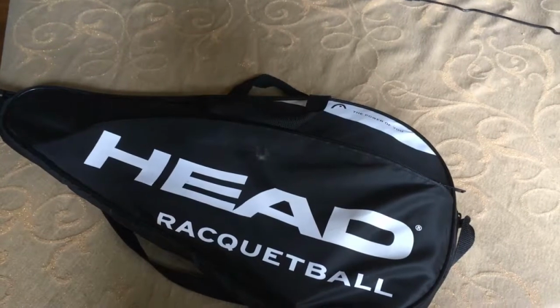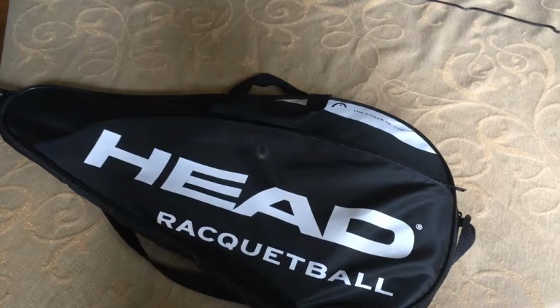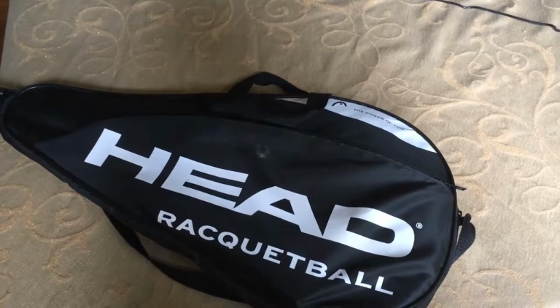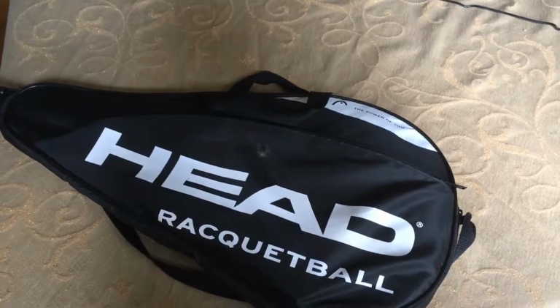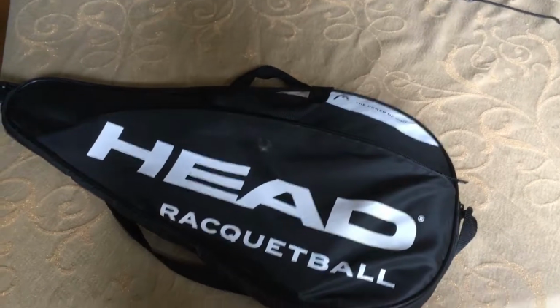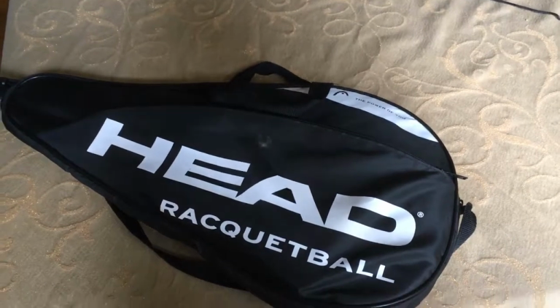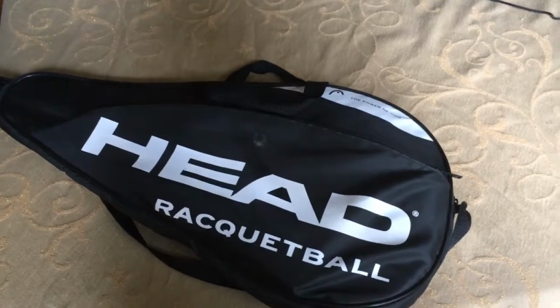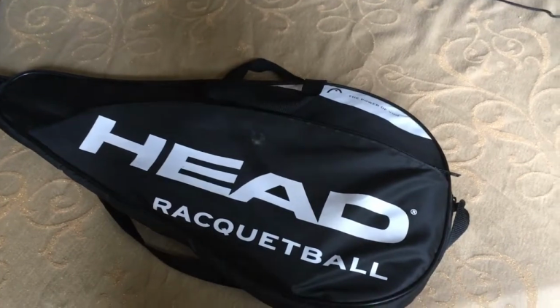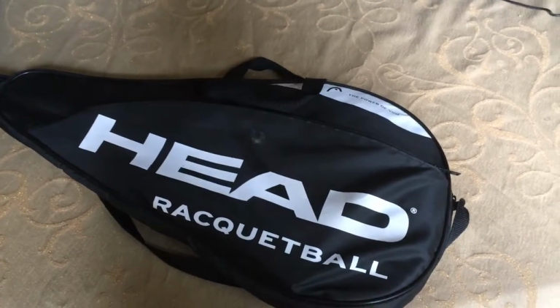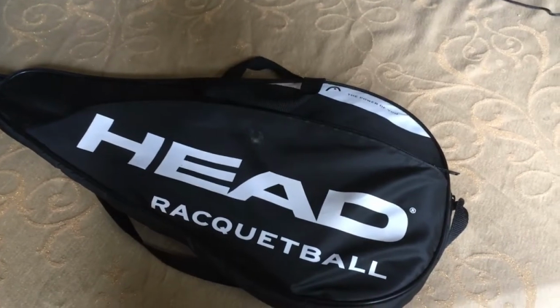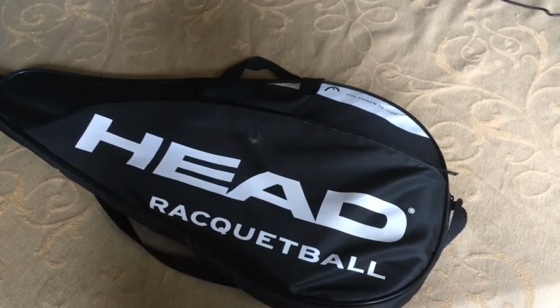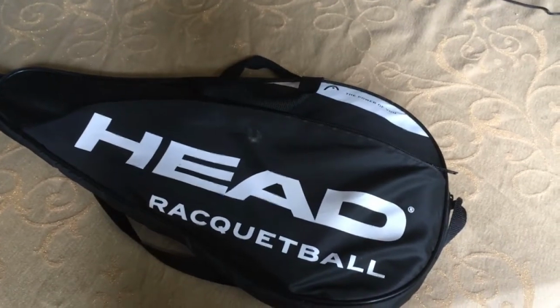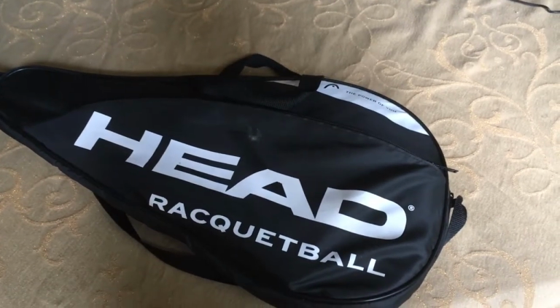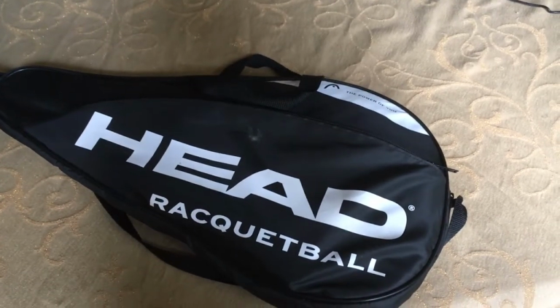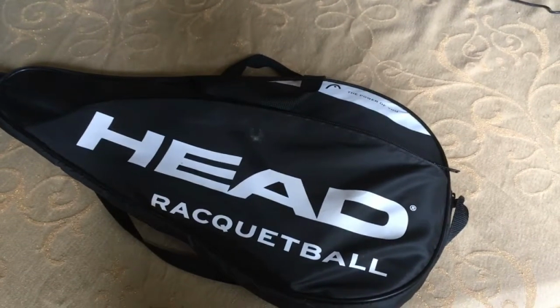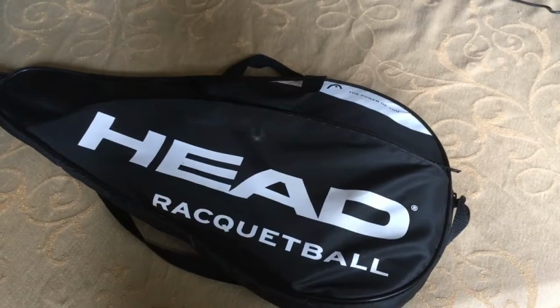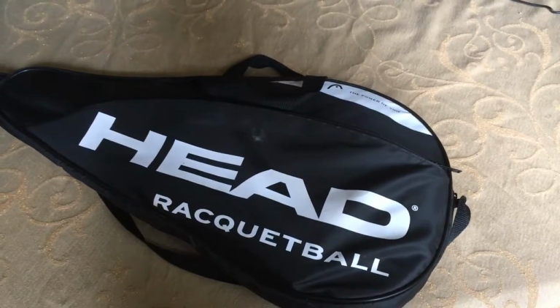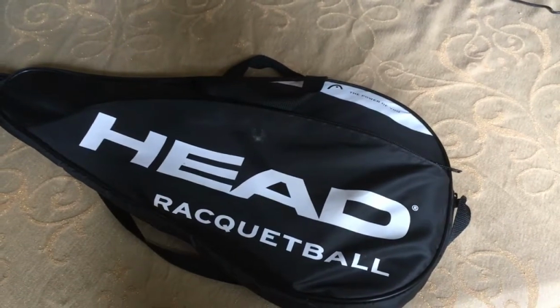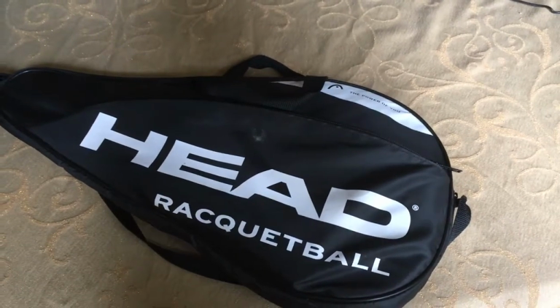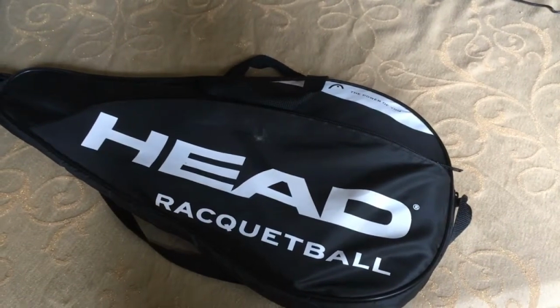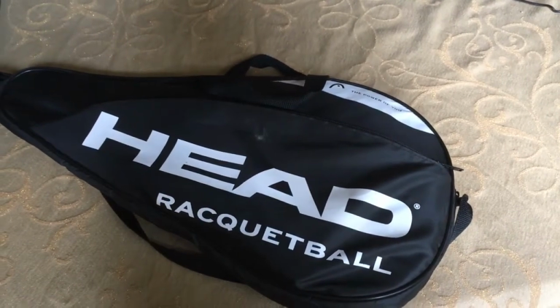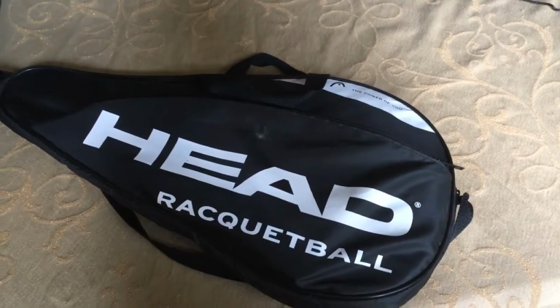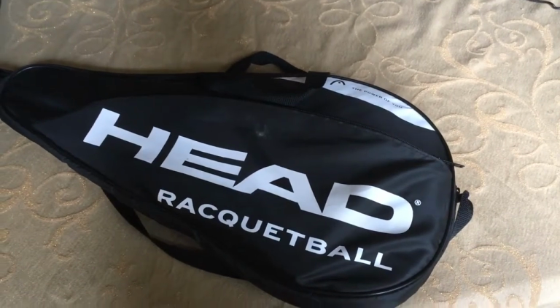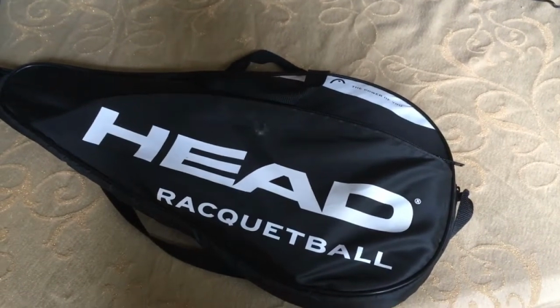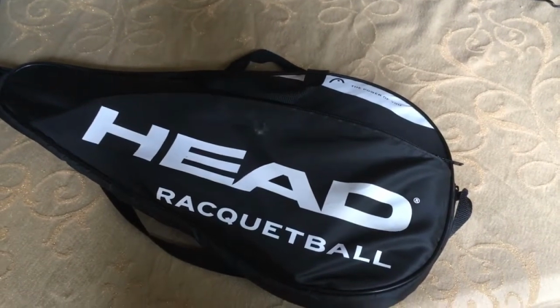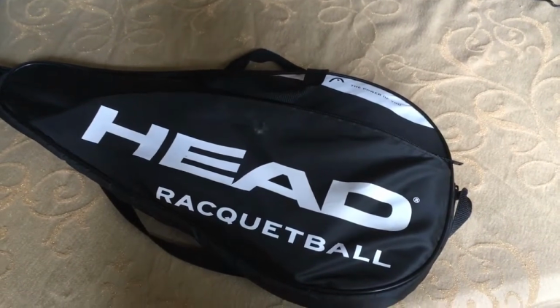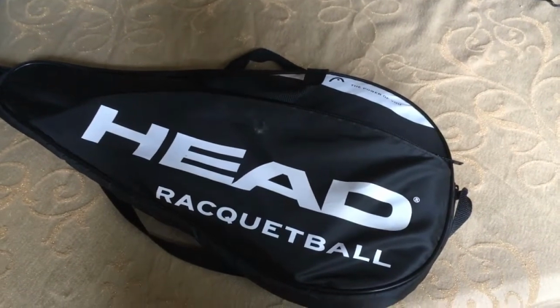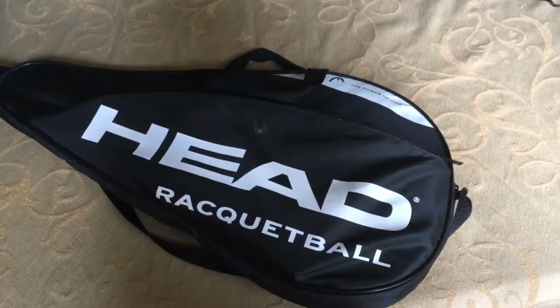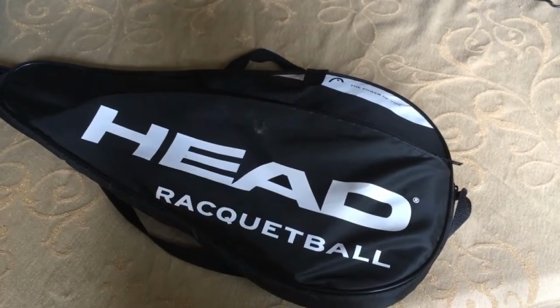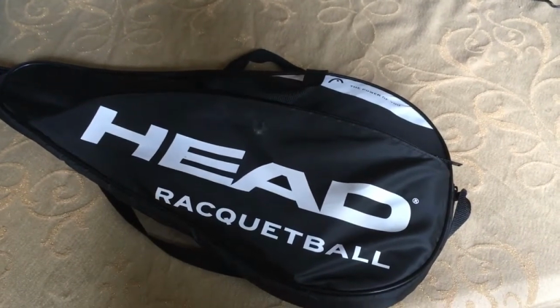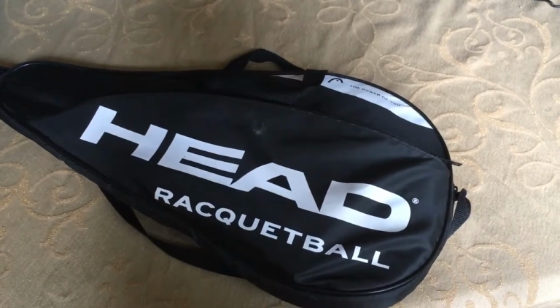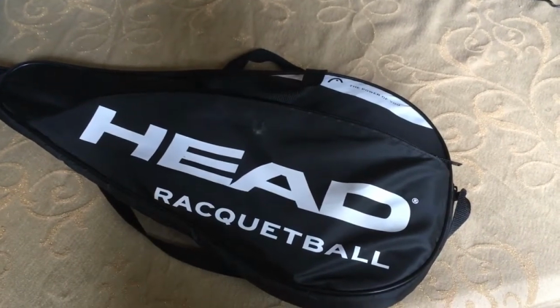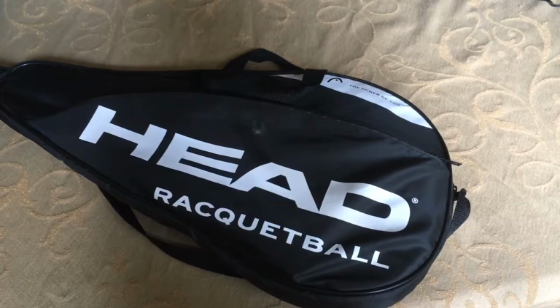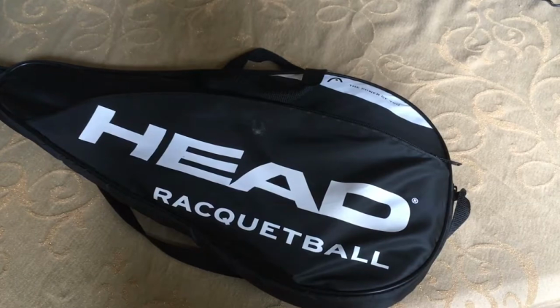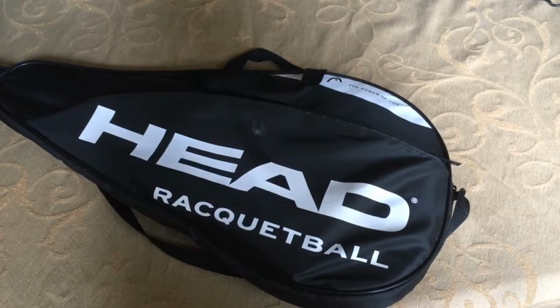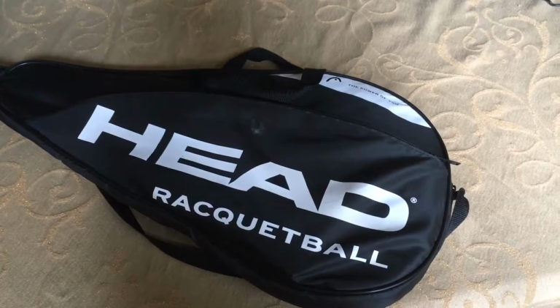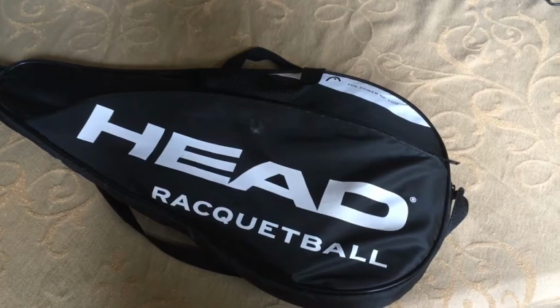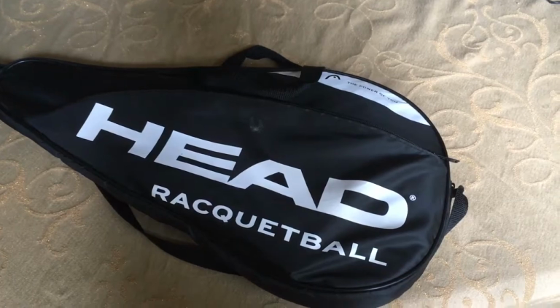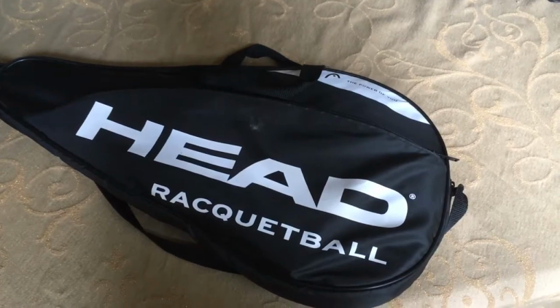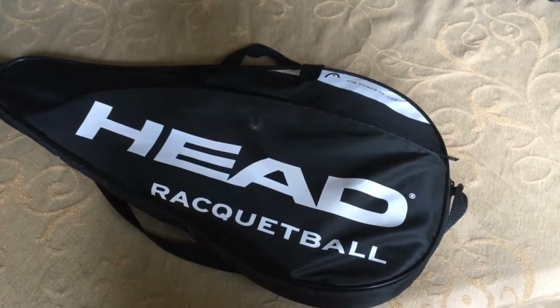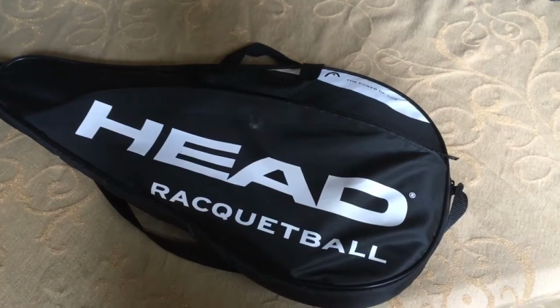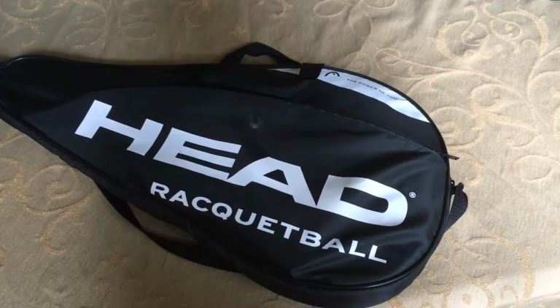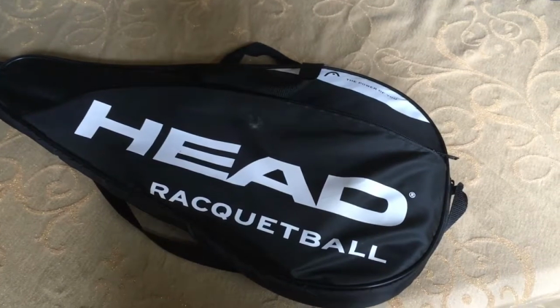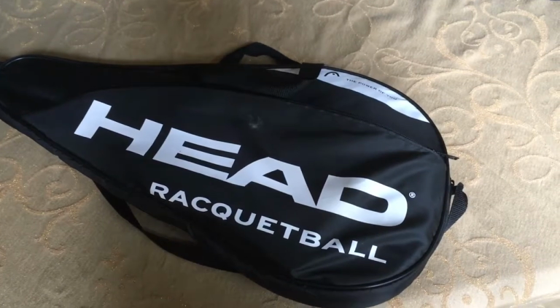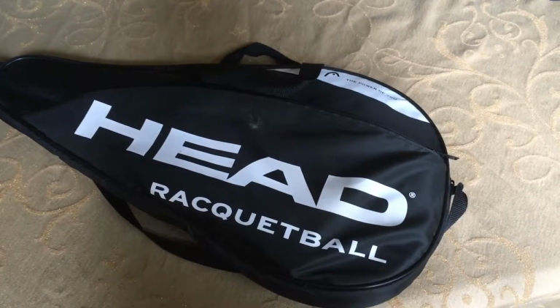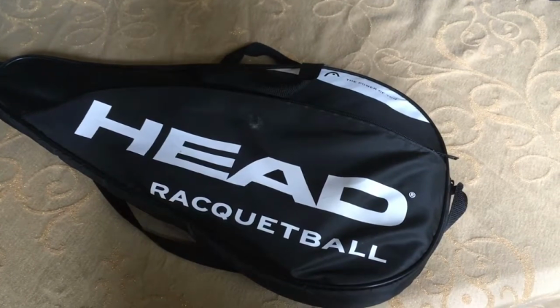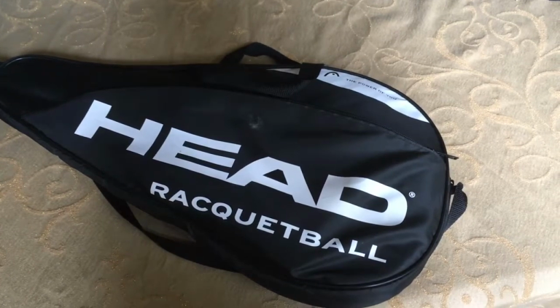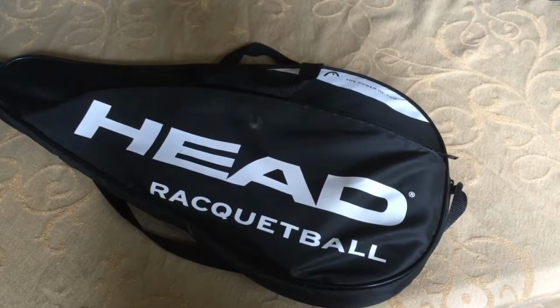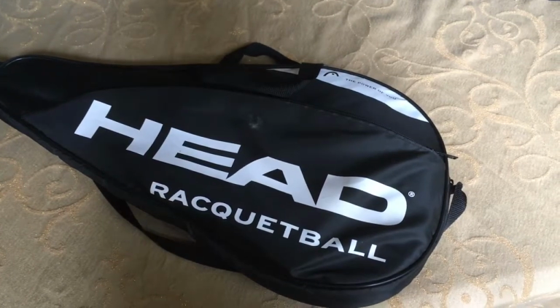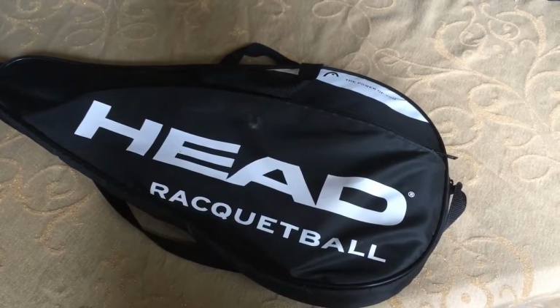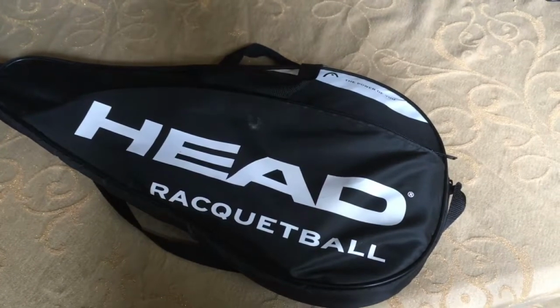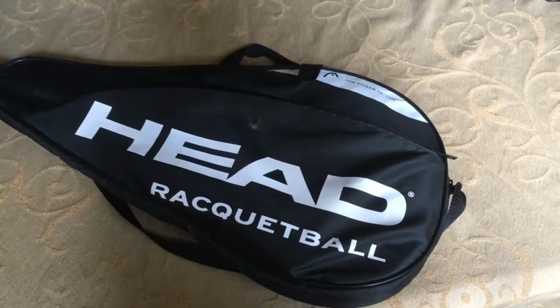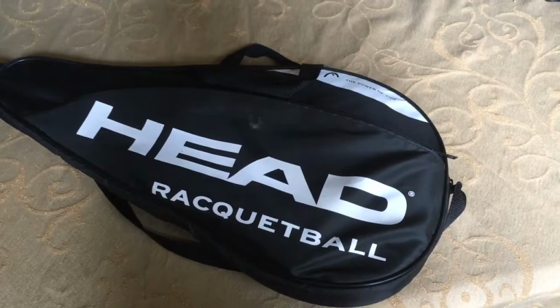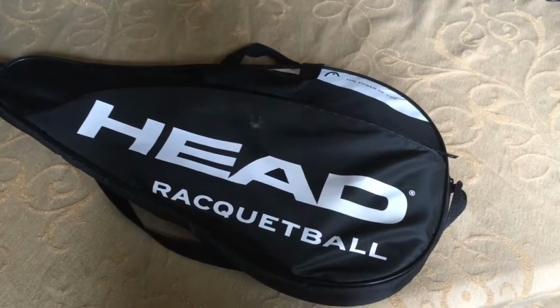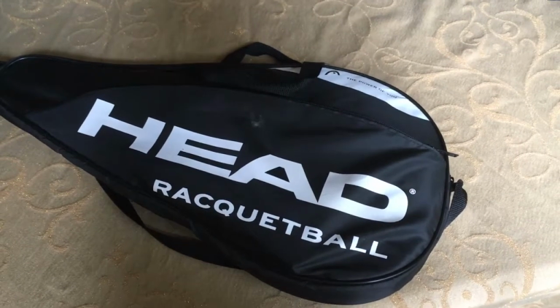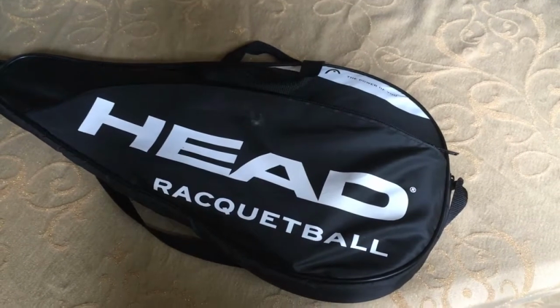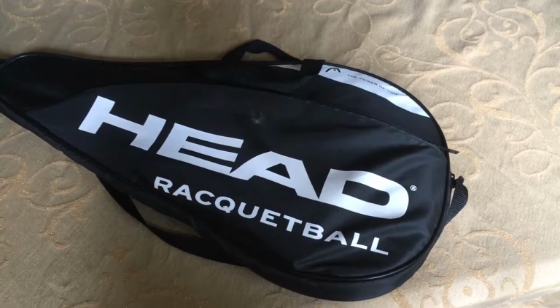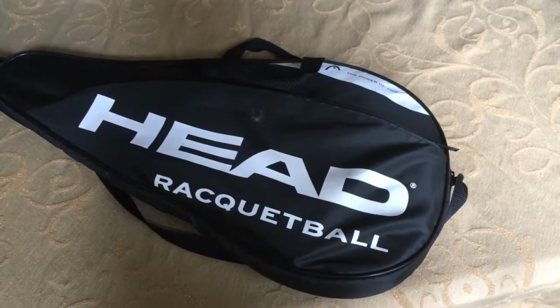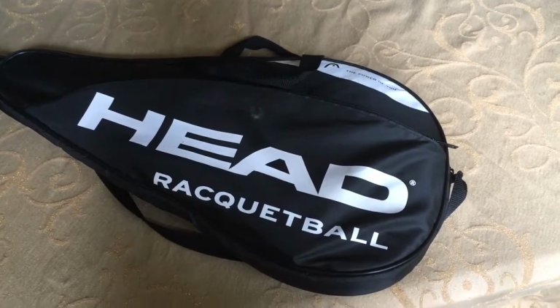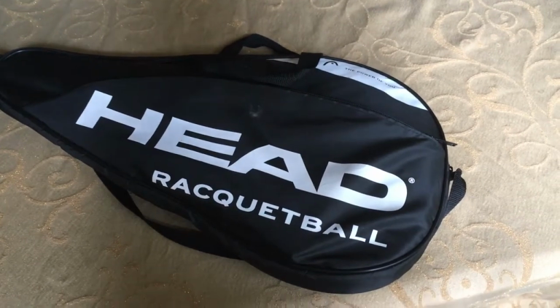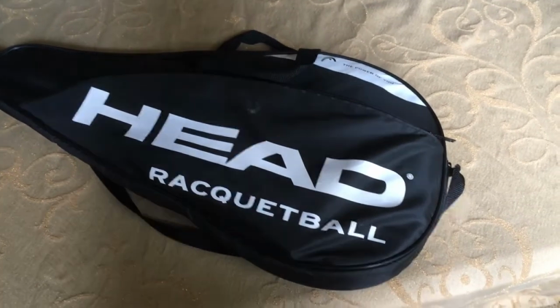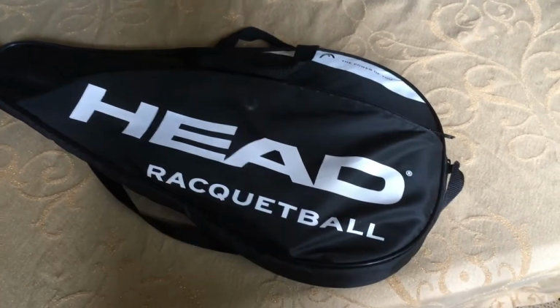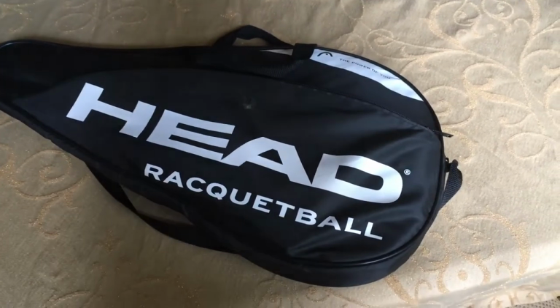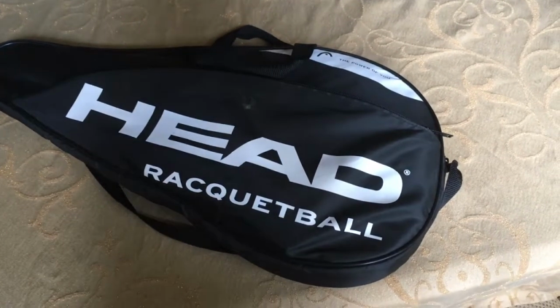Hello everybody, this is Brian with Open Prairie. Who's ready for some racquetball? No, me neither.